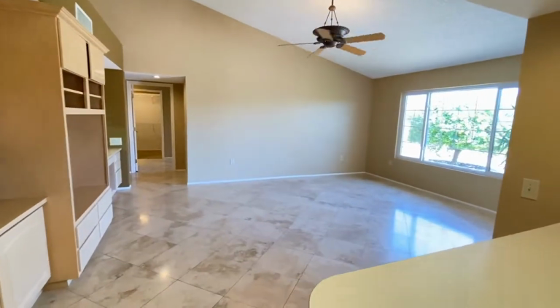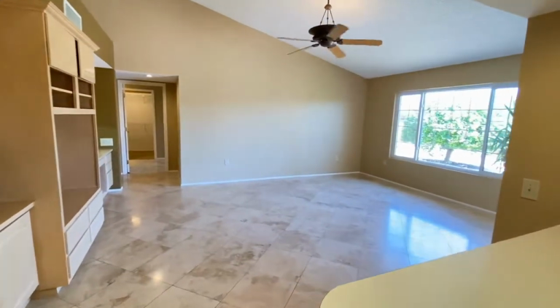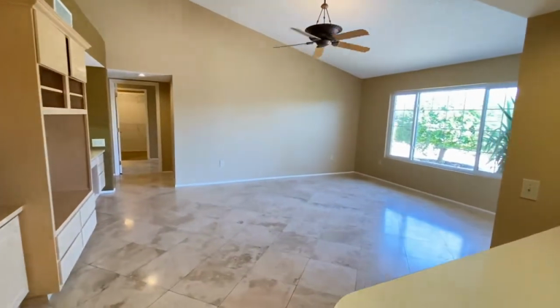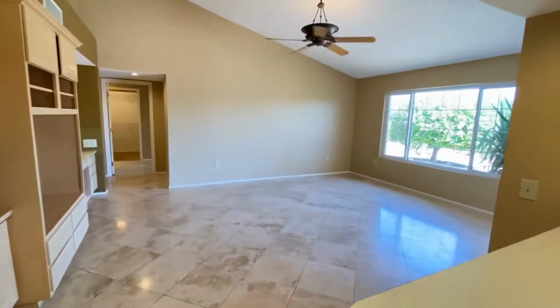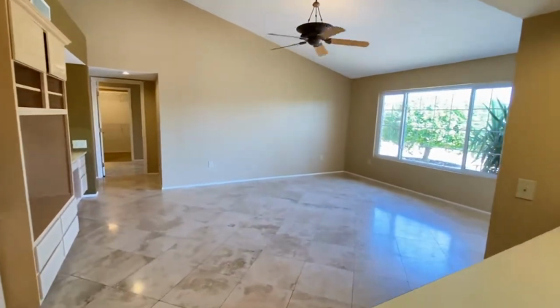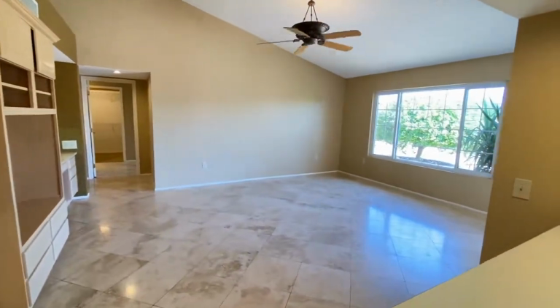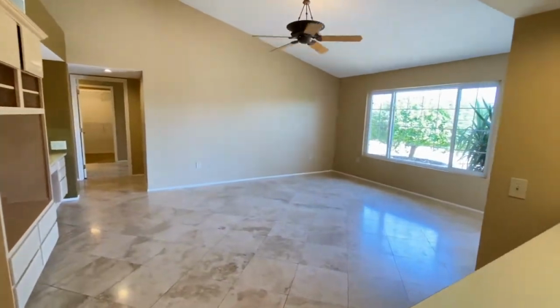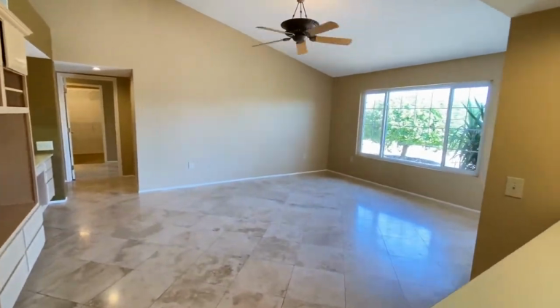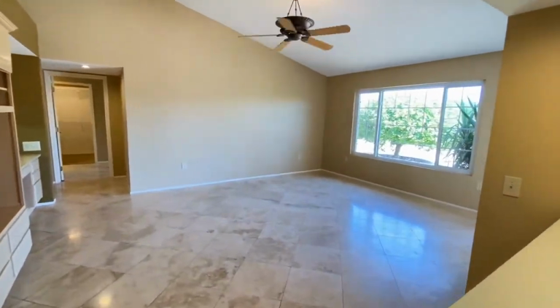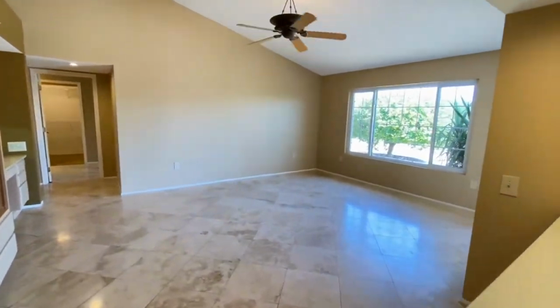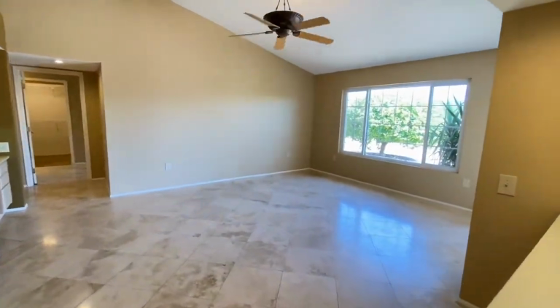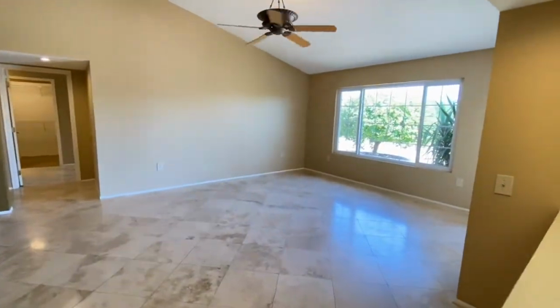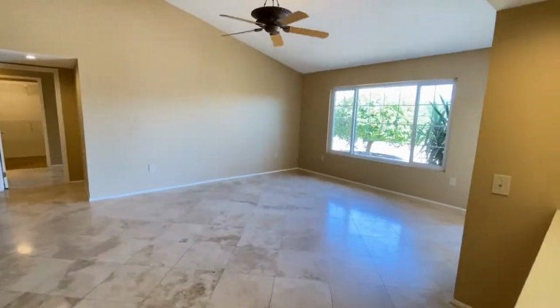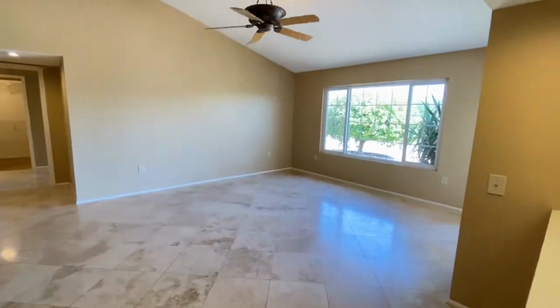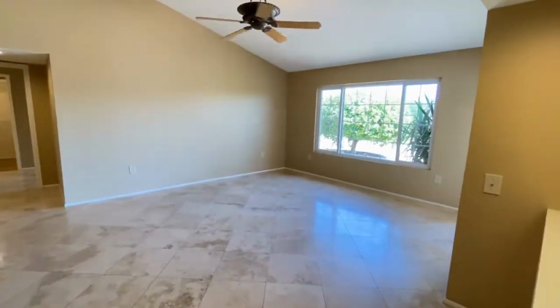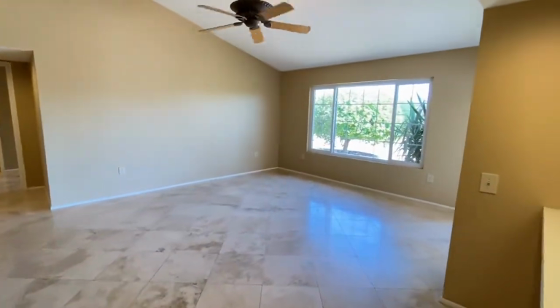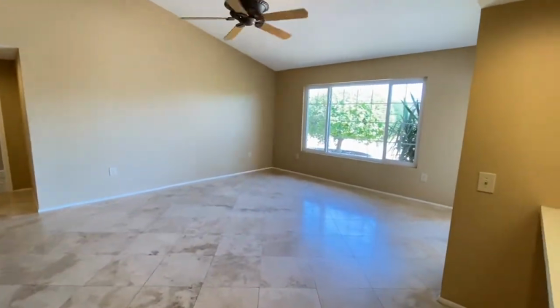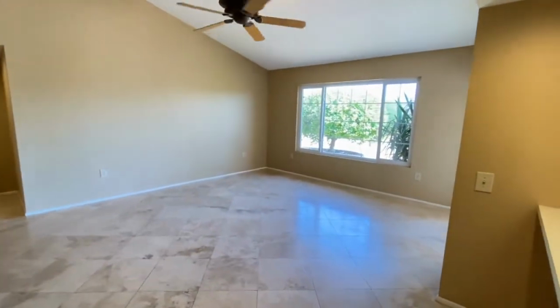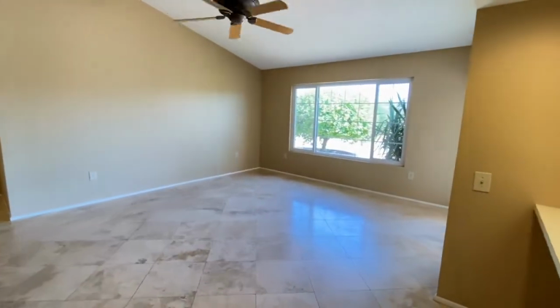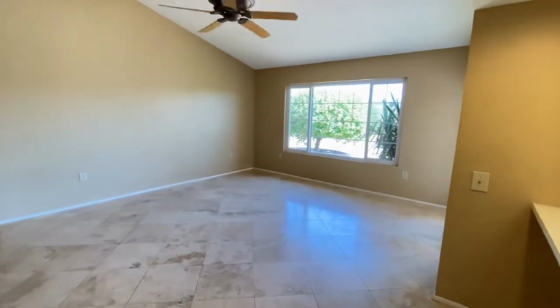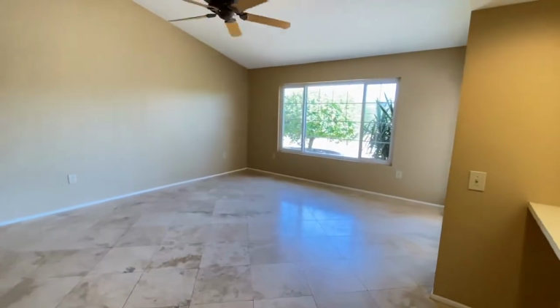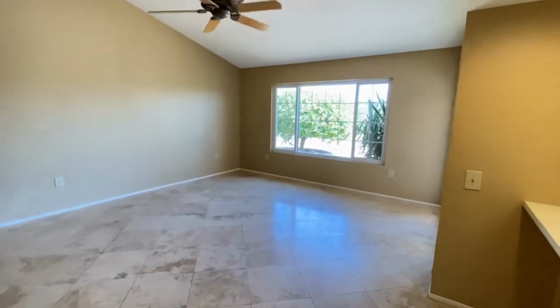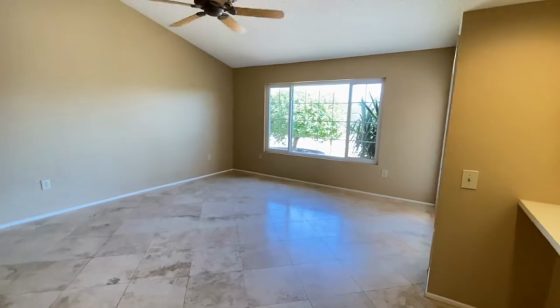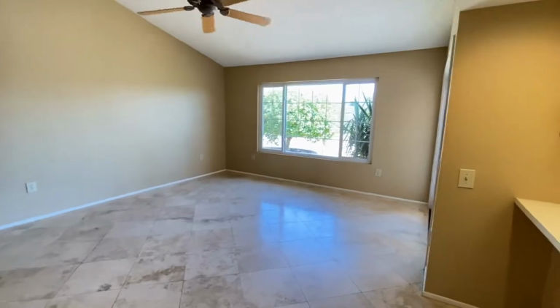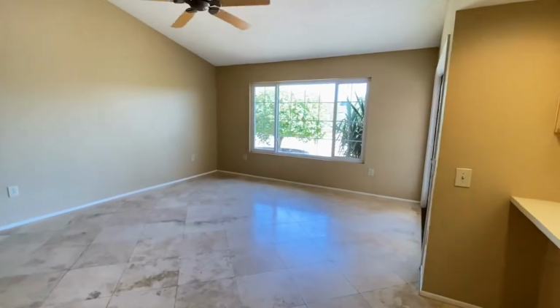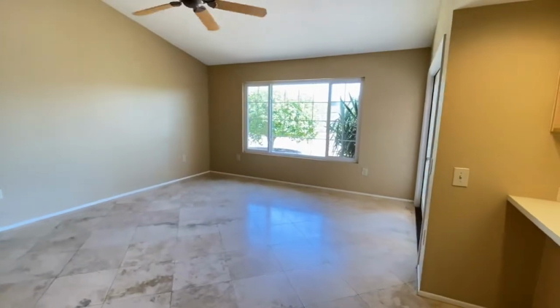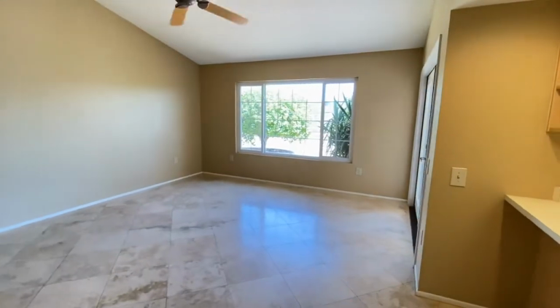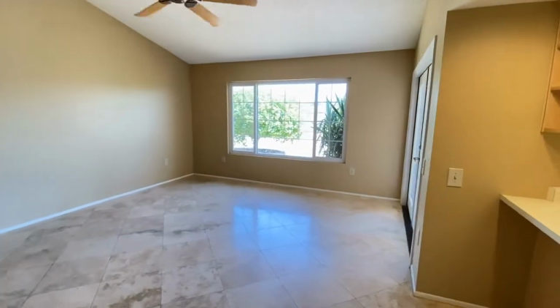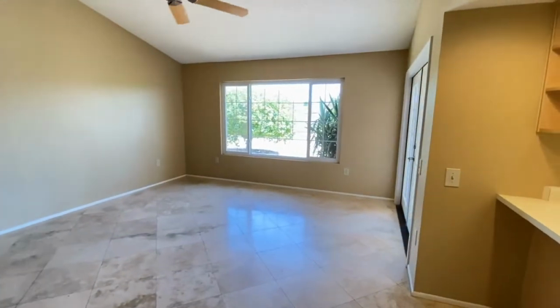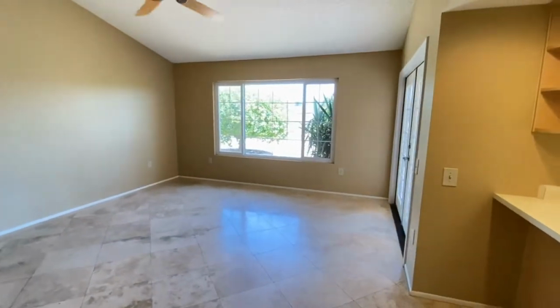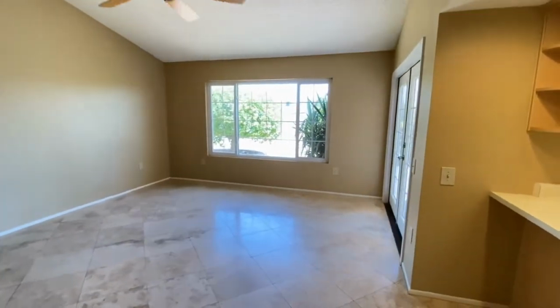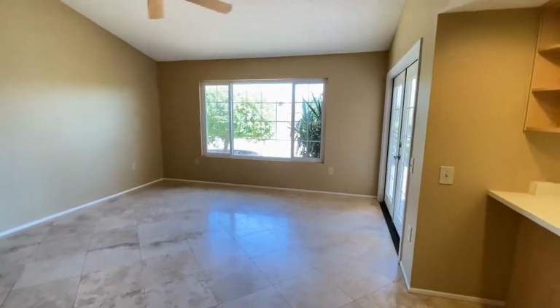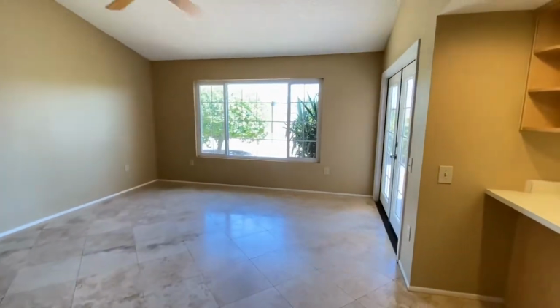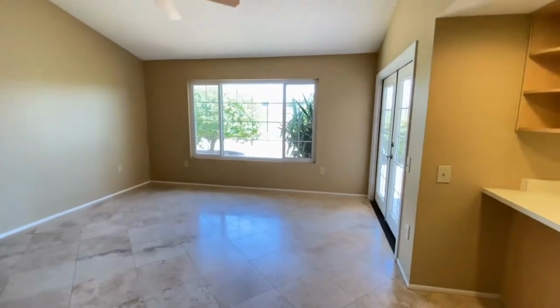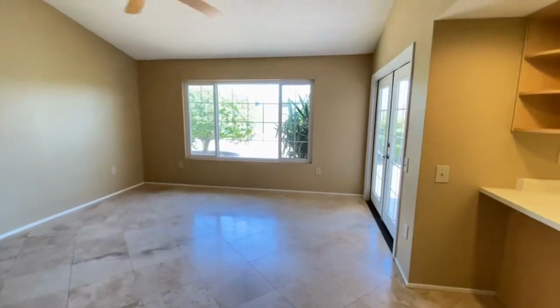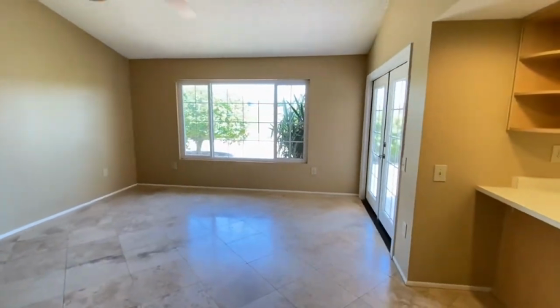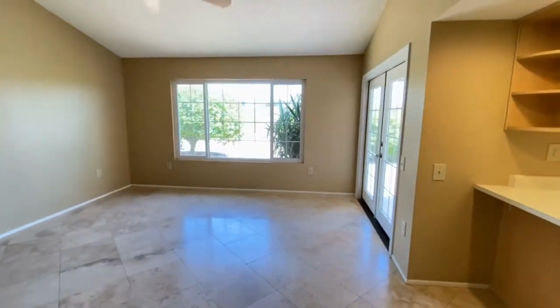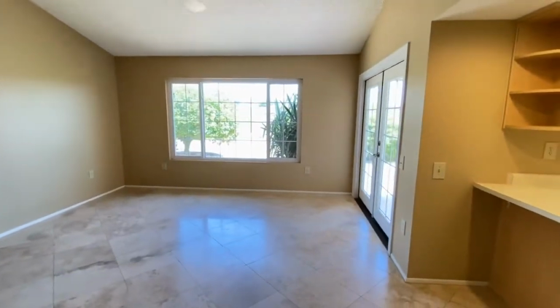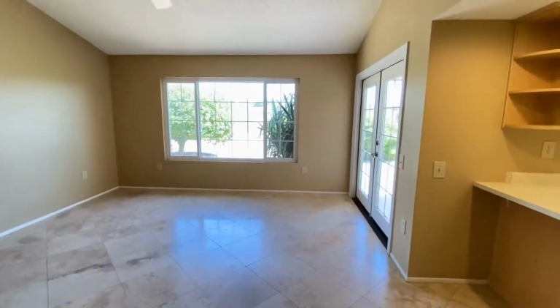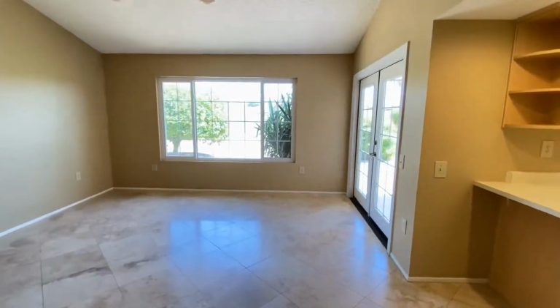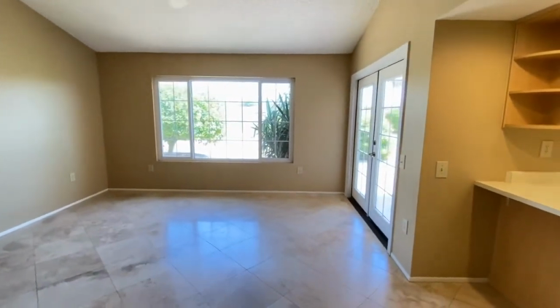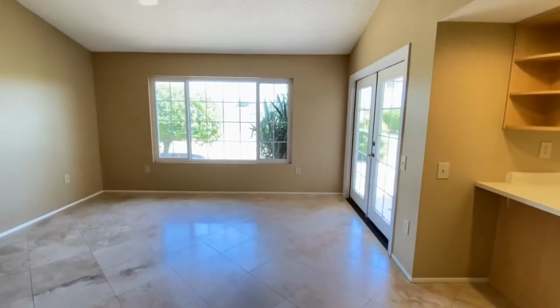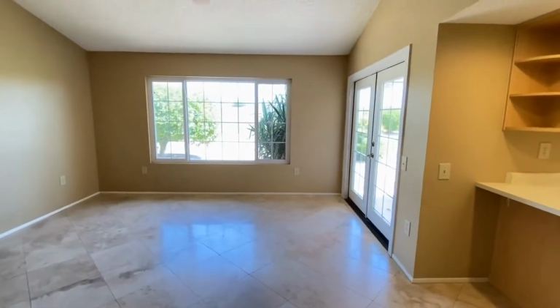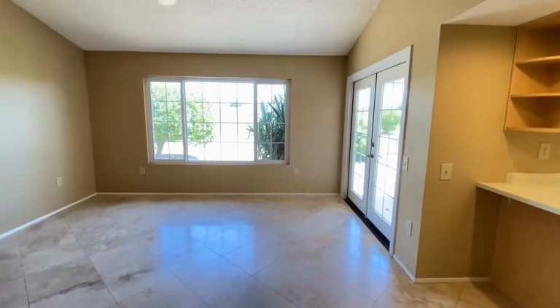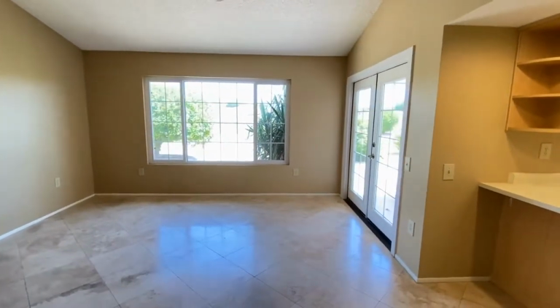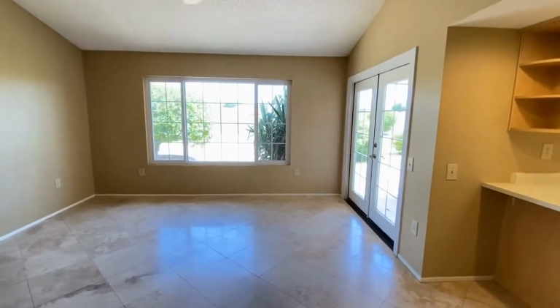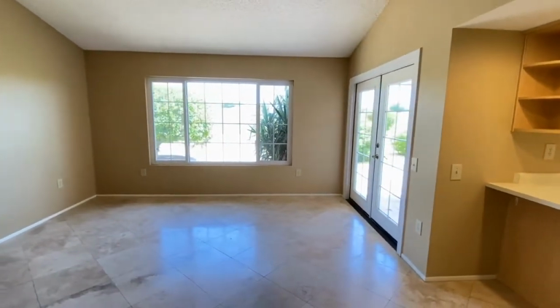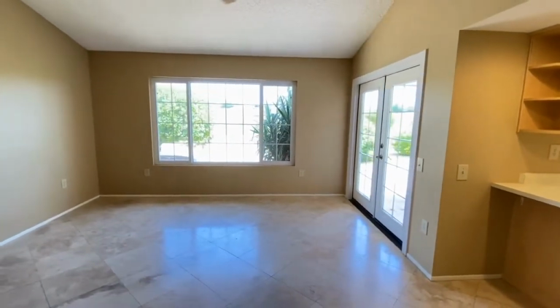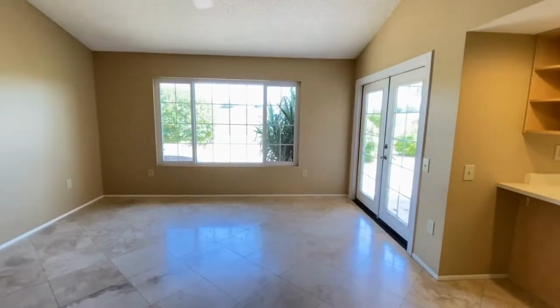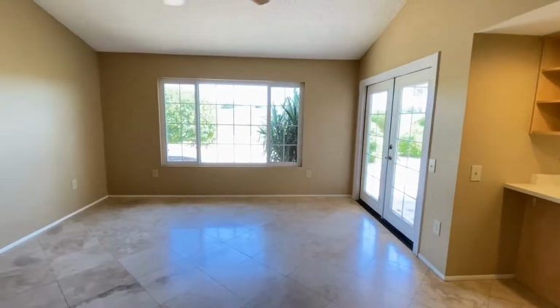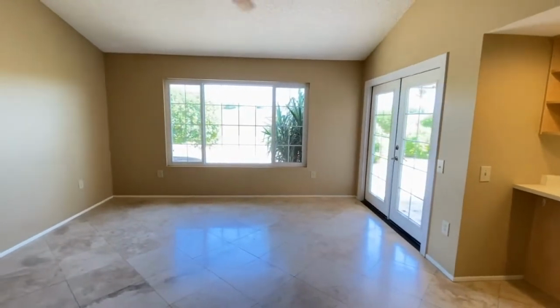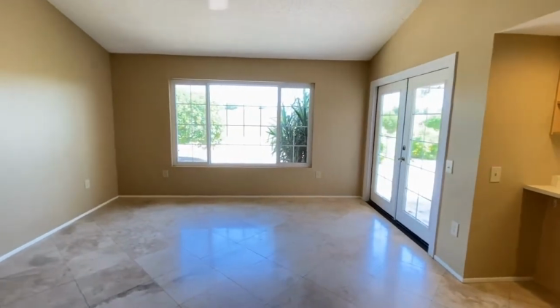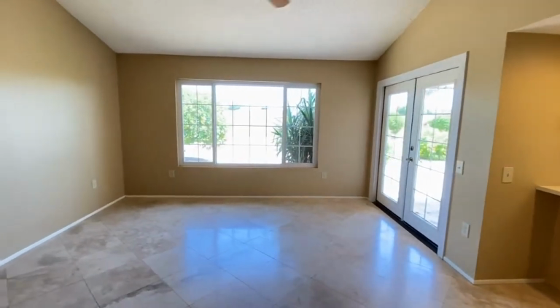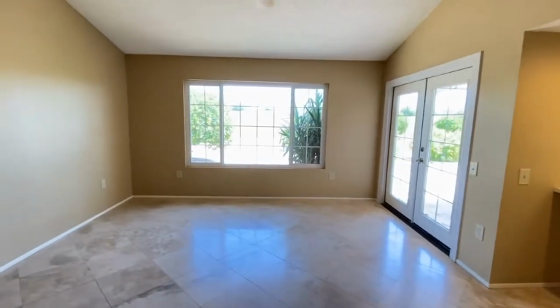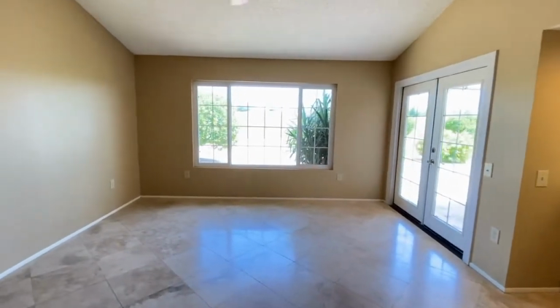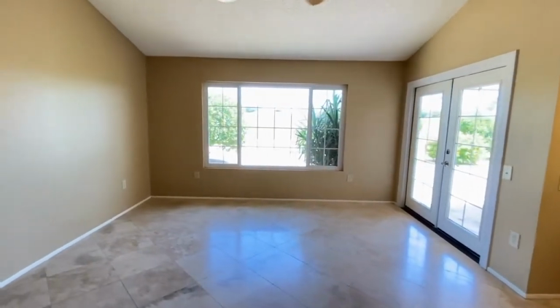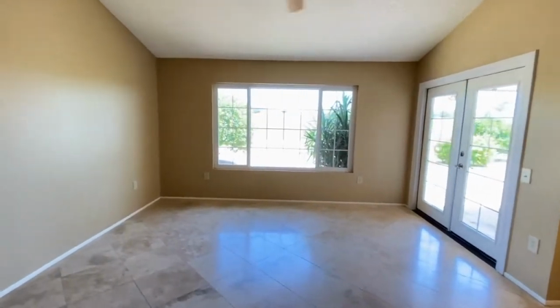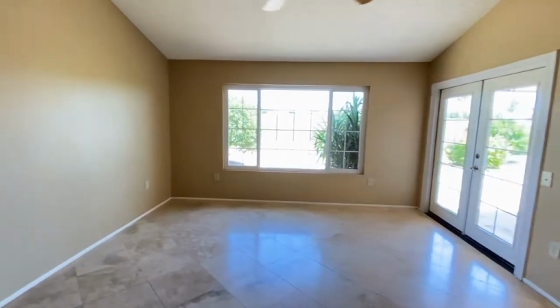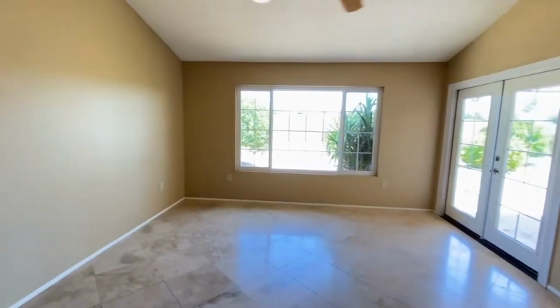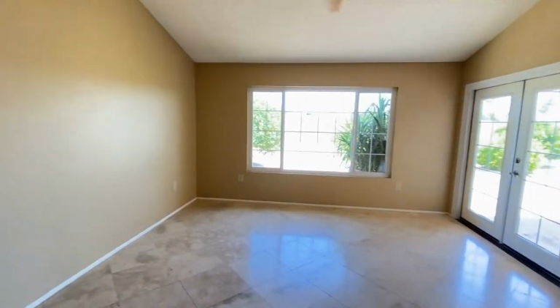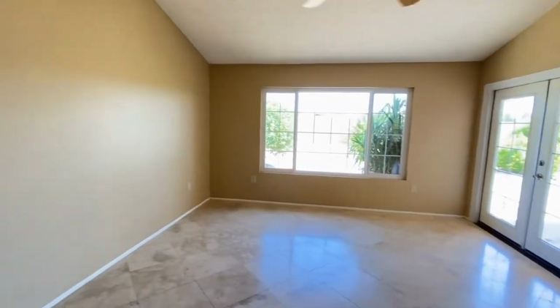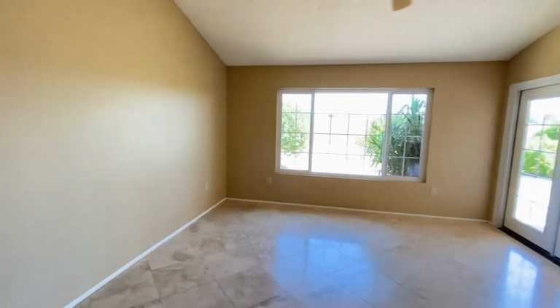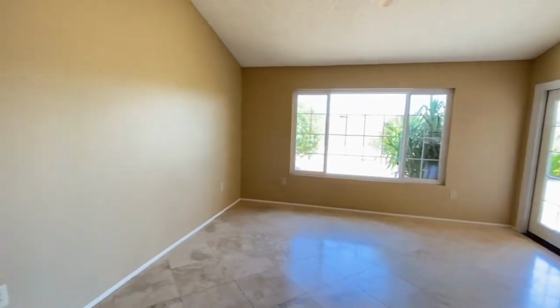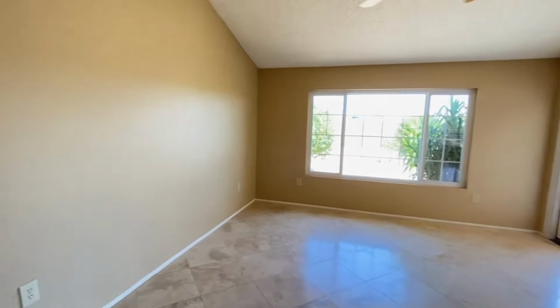We'll walk into the living area — same great tile floor, great paint, plenty of natural light.